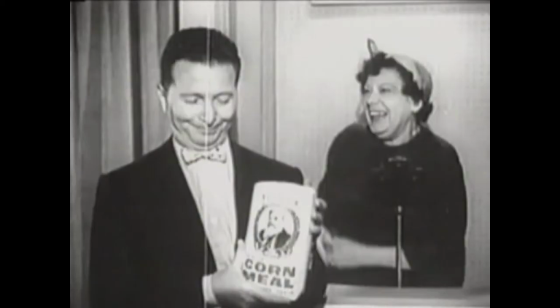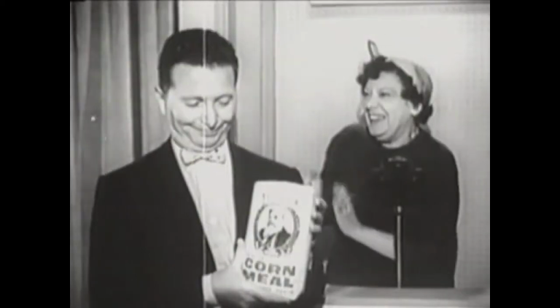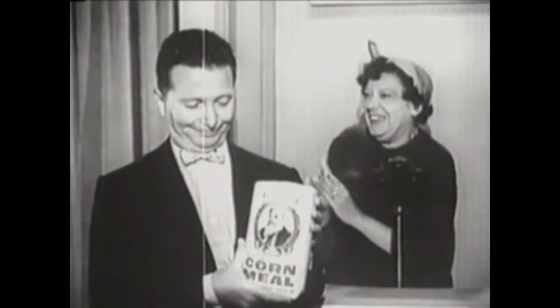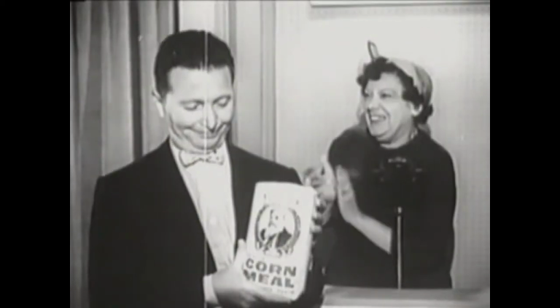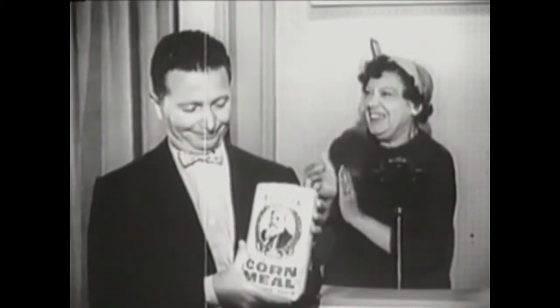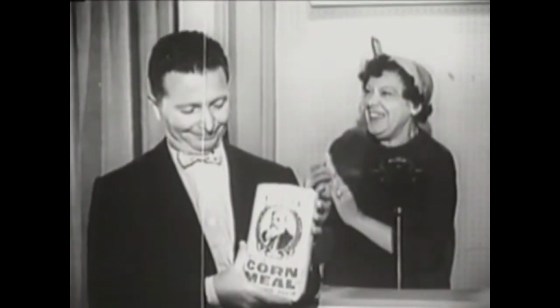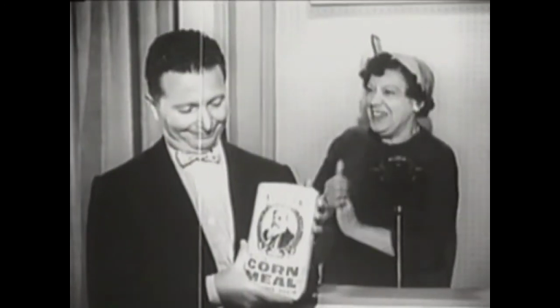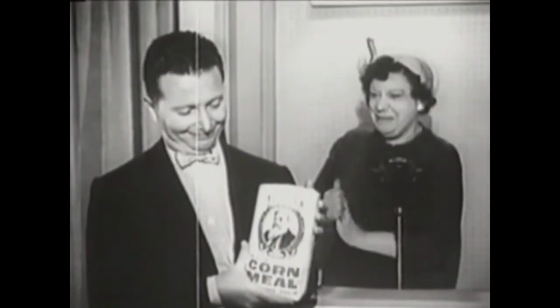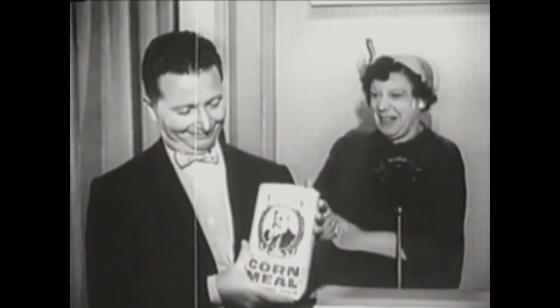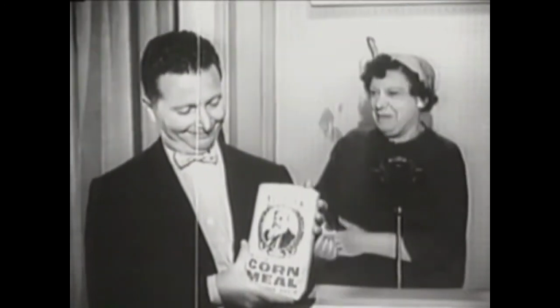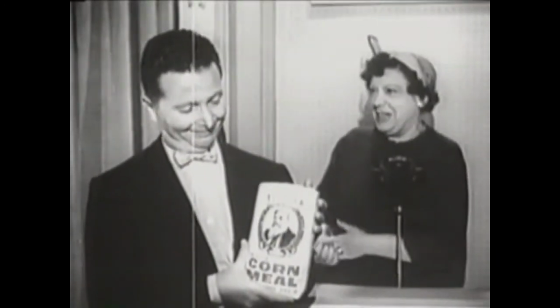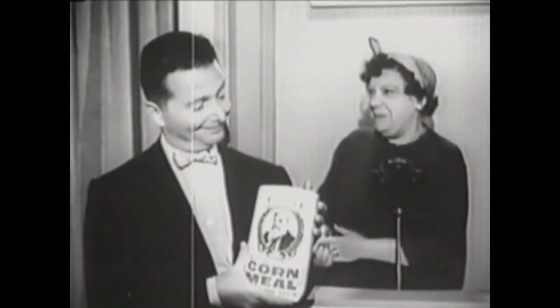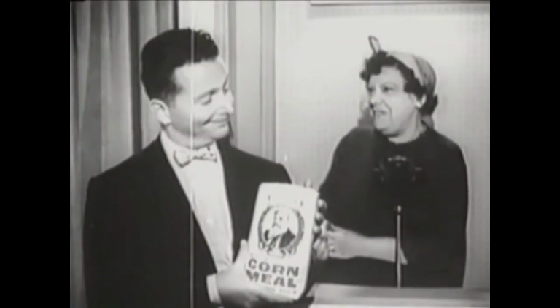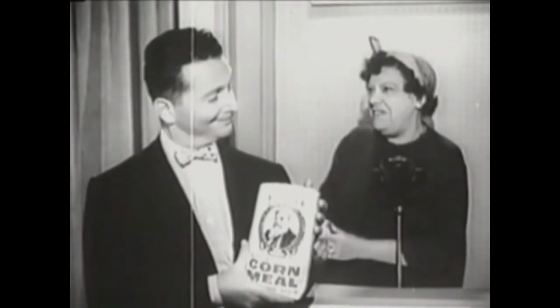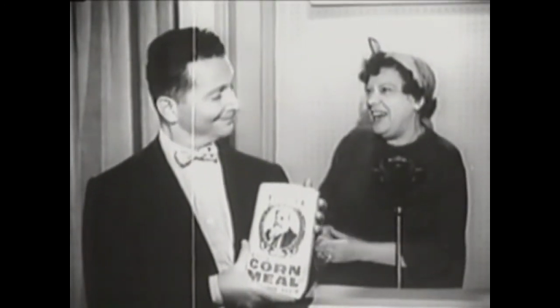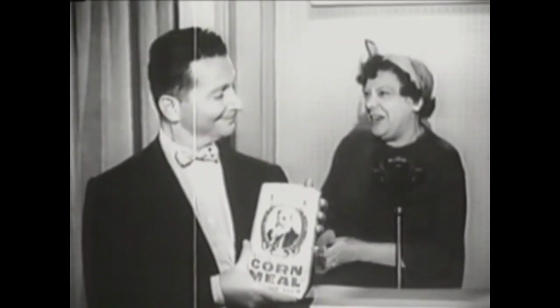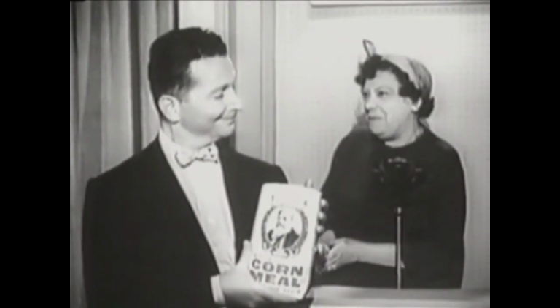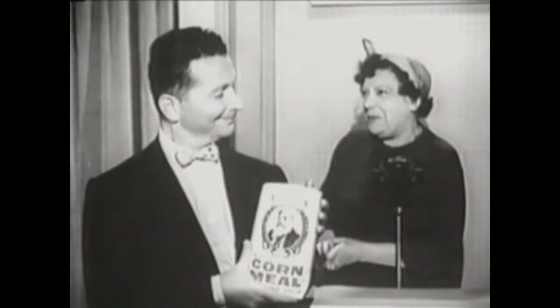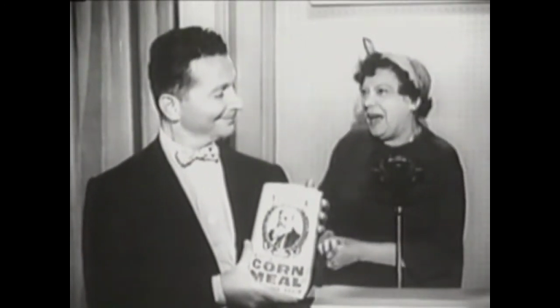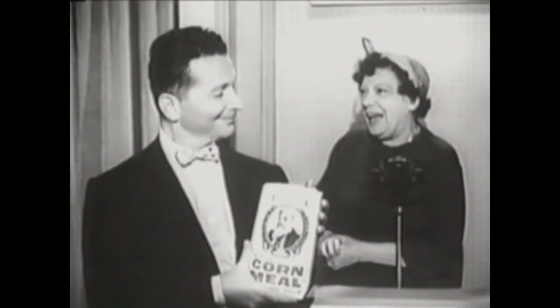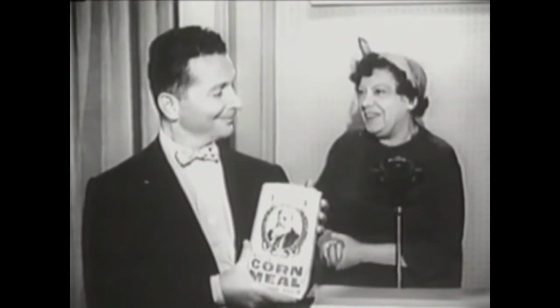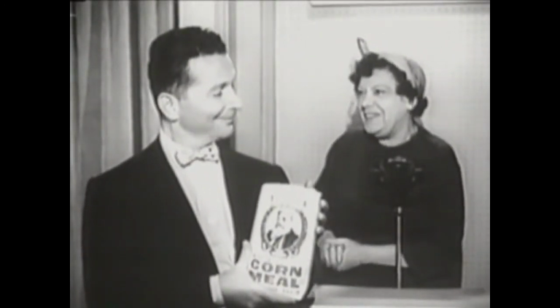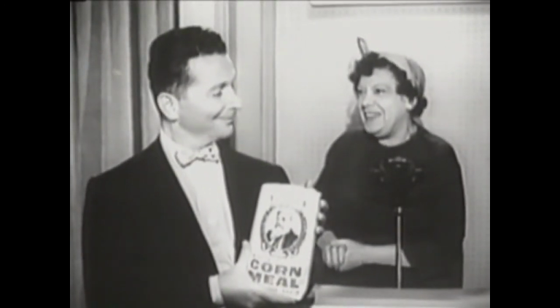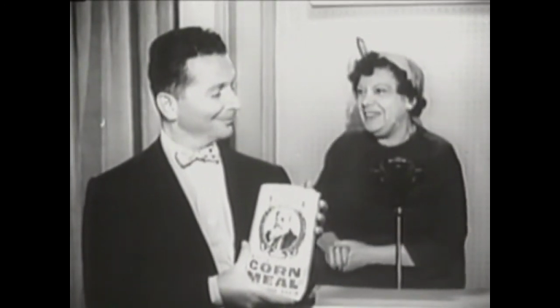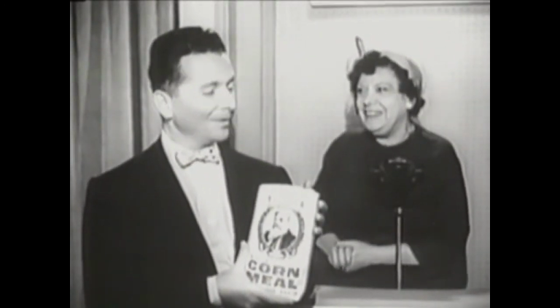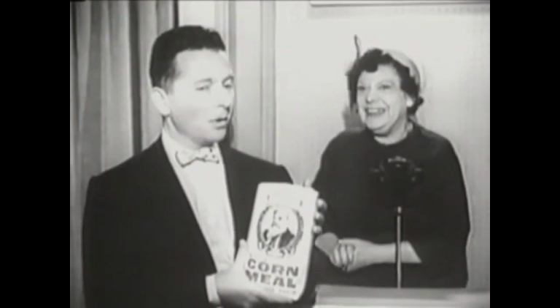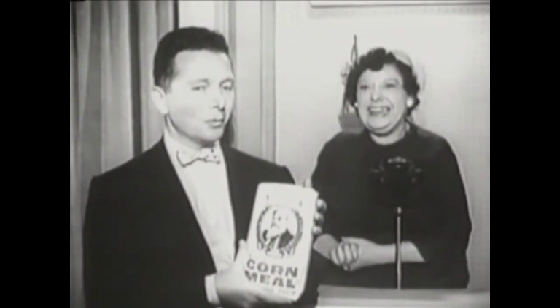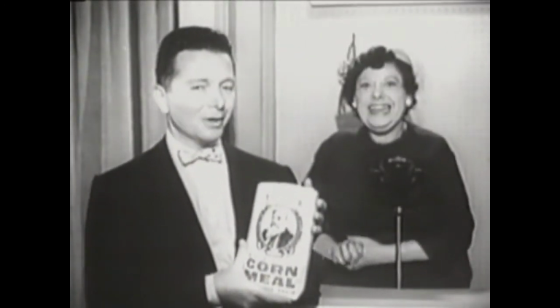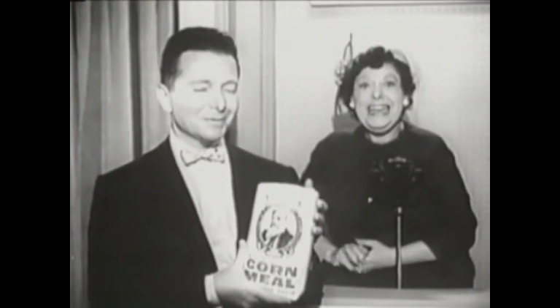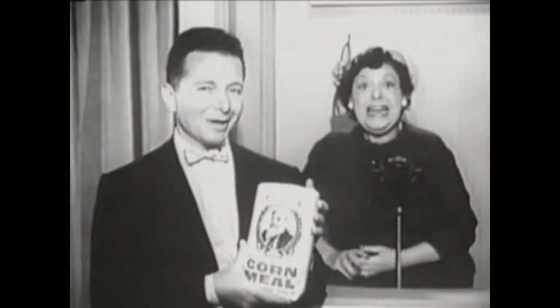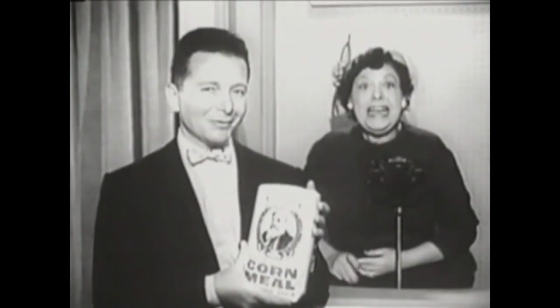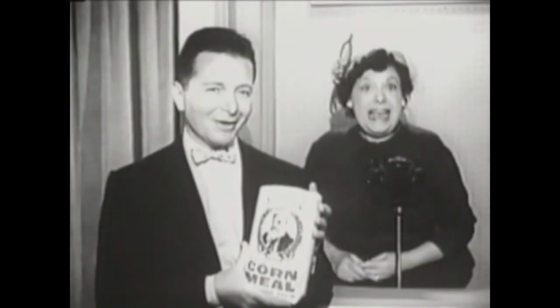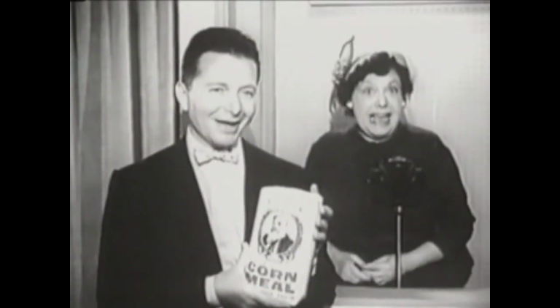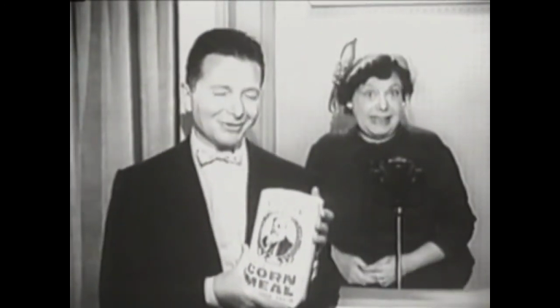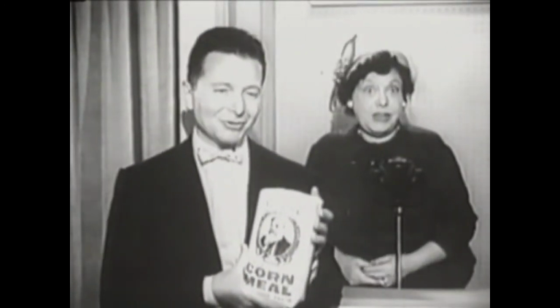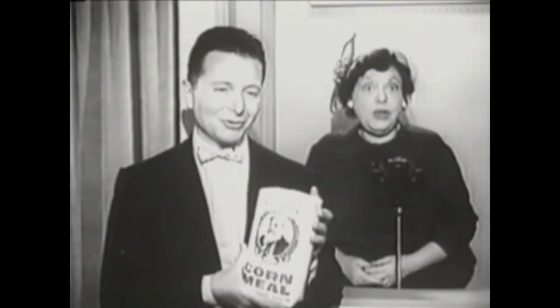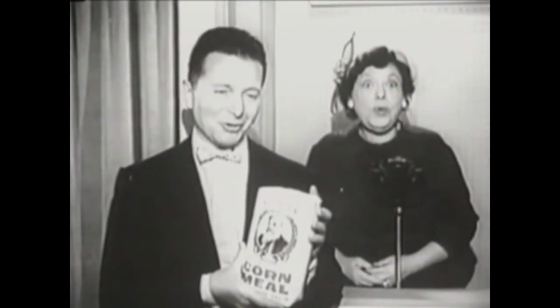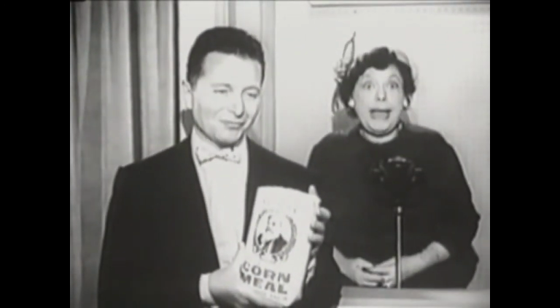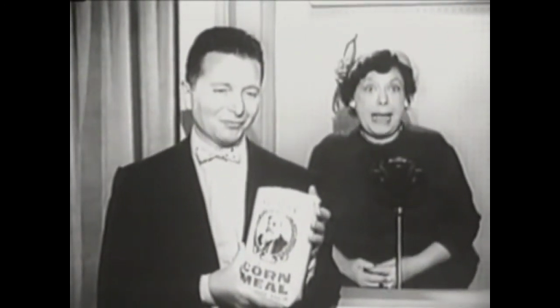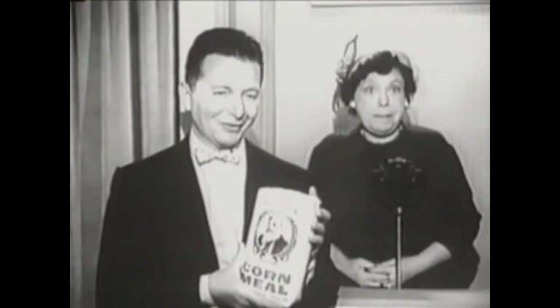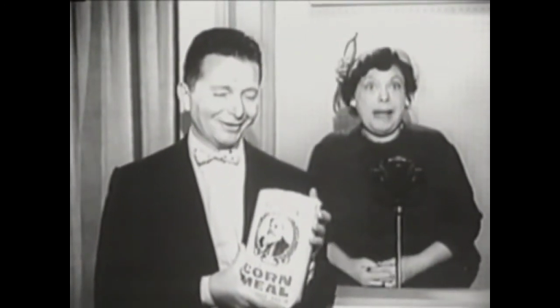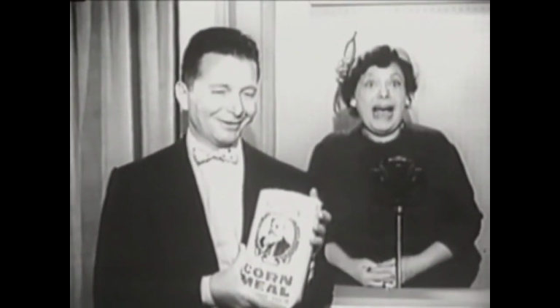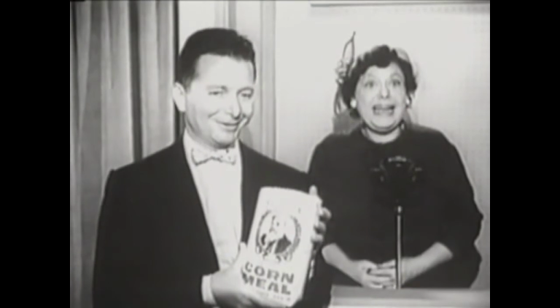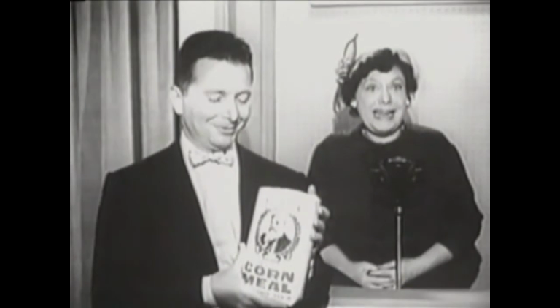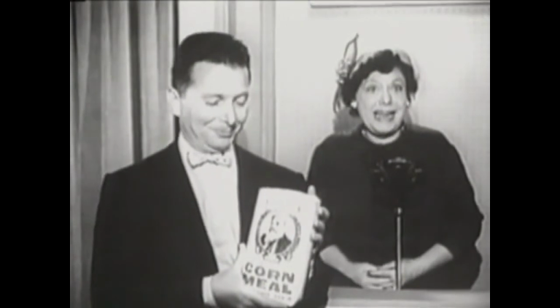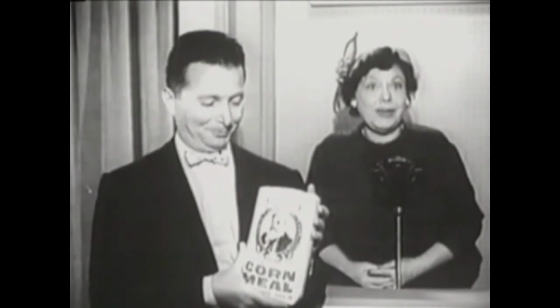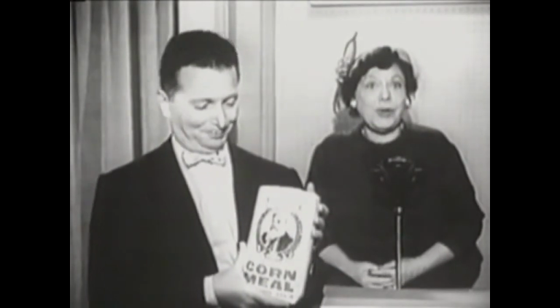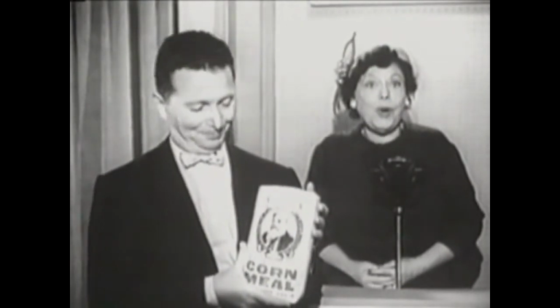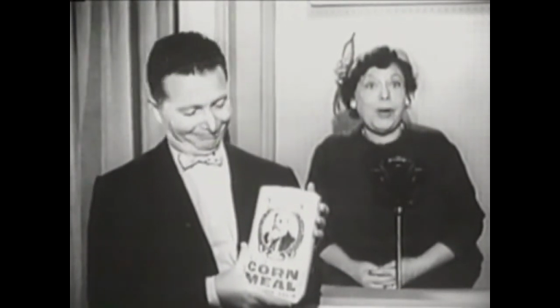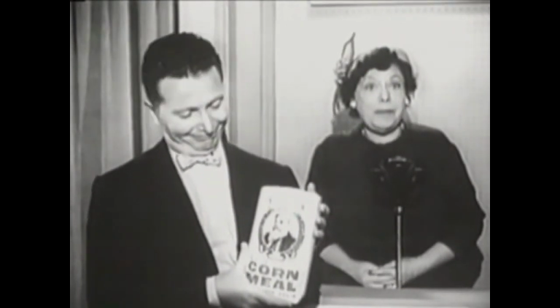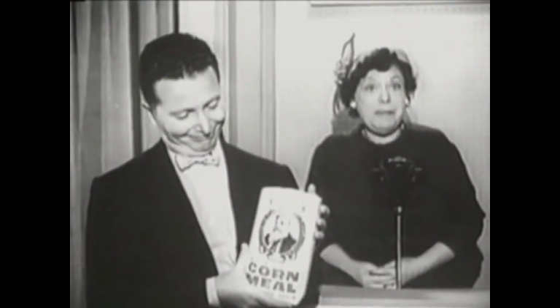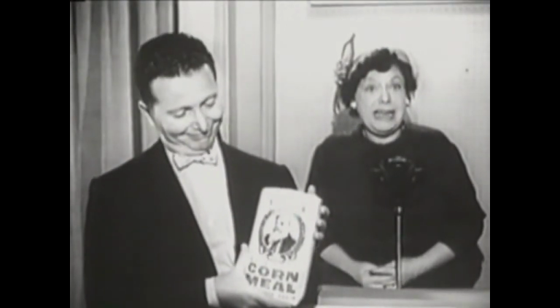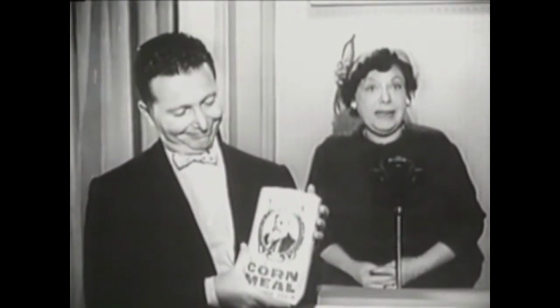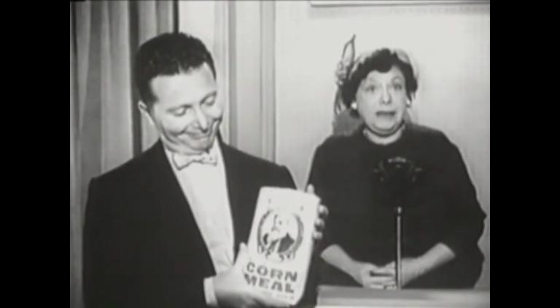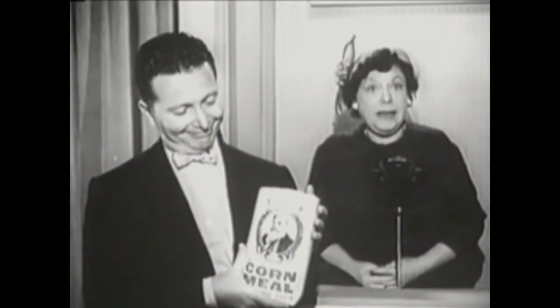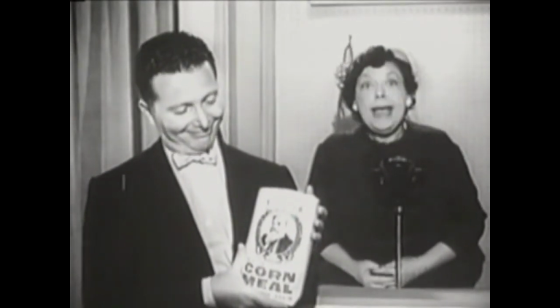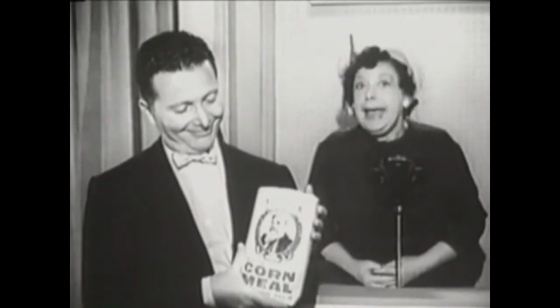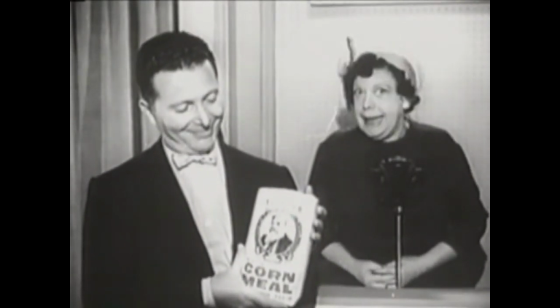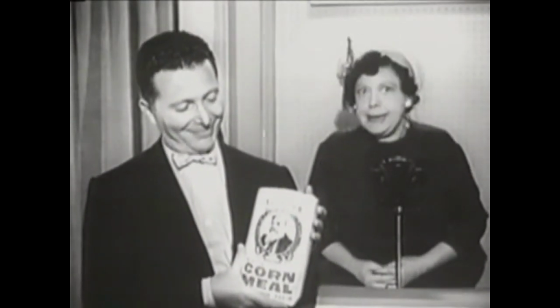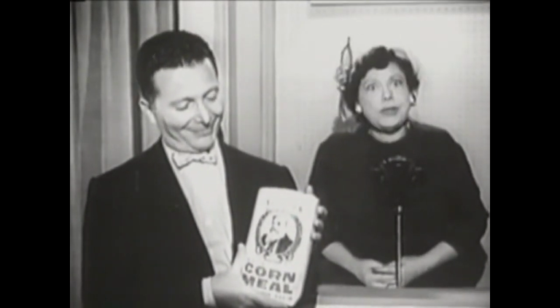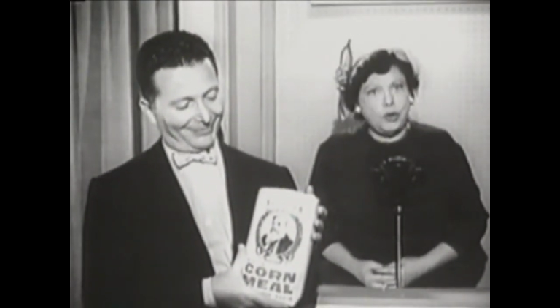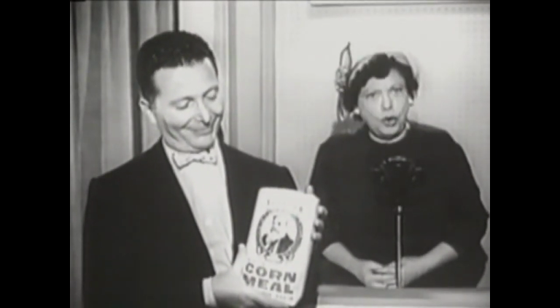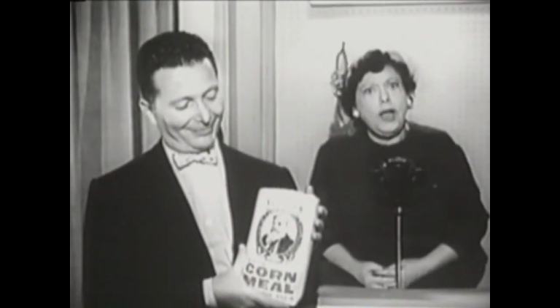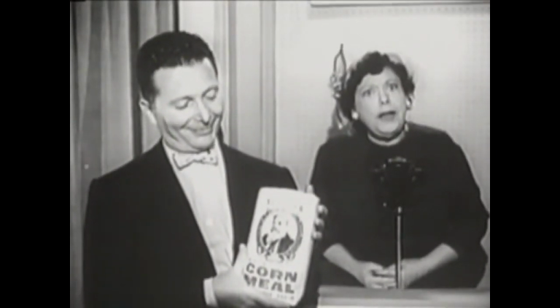Your mother must be very proud of you. Well, as a matter of fact, she's sort of... Yes, do get Pioneer Cornmeal. It's good.